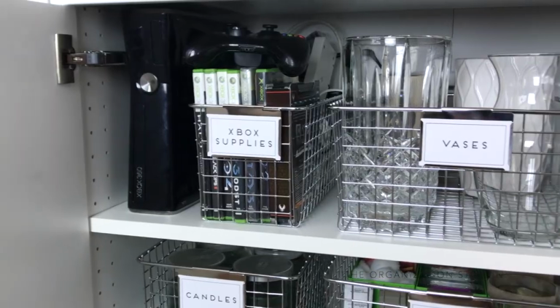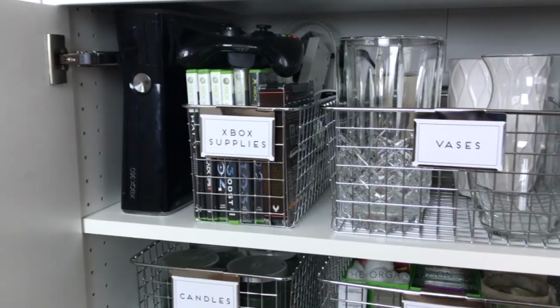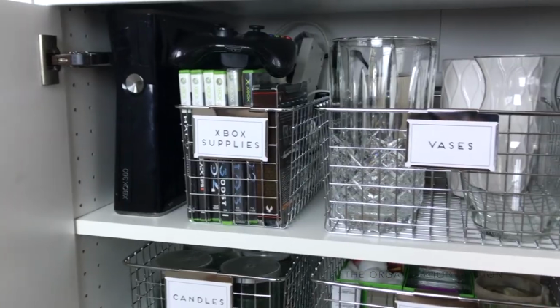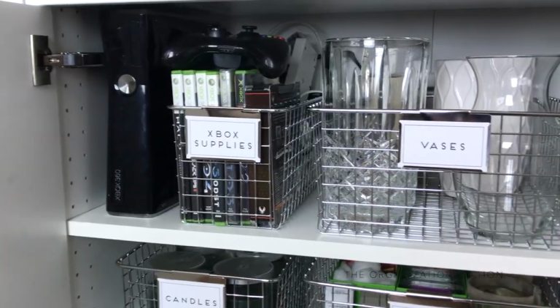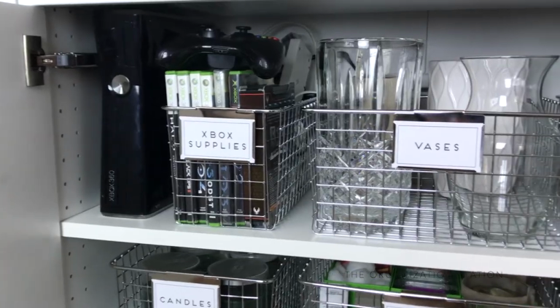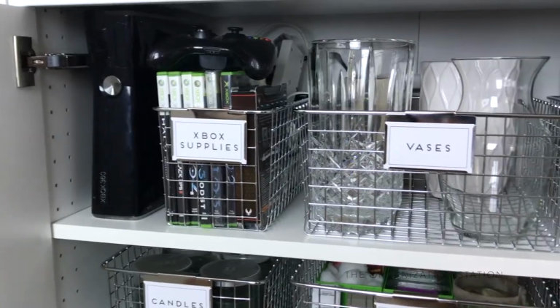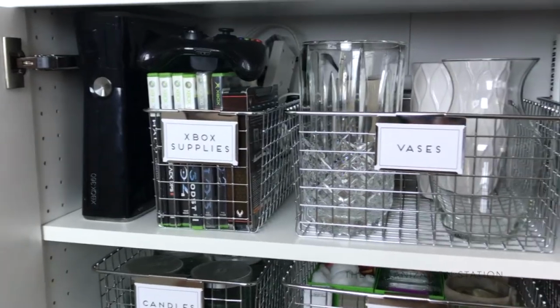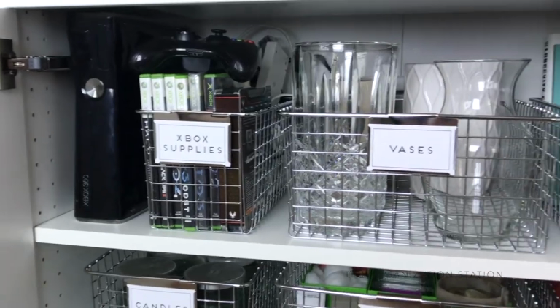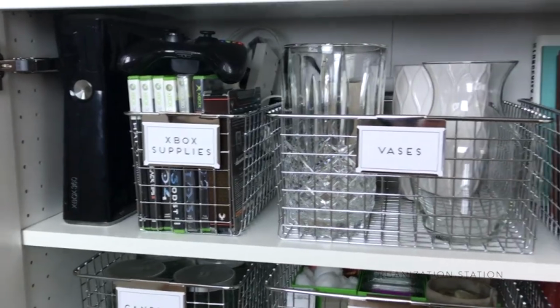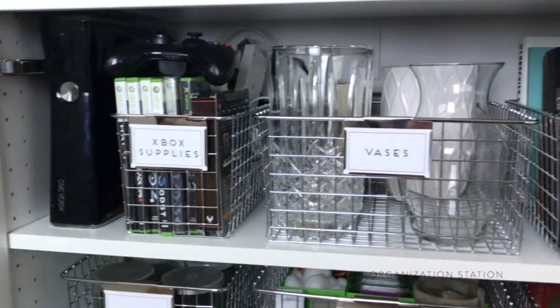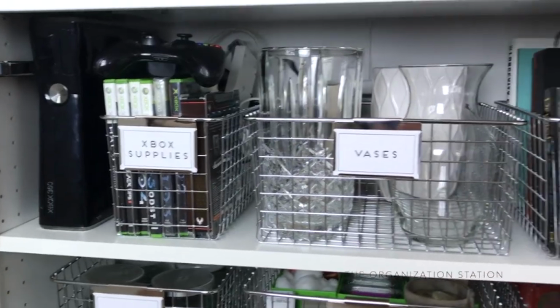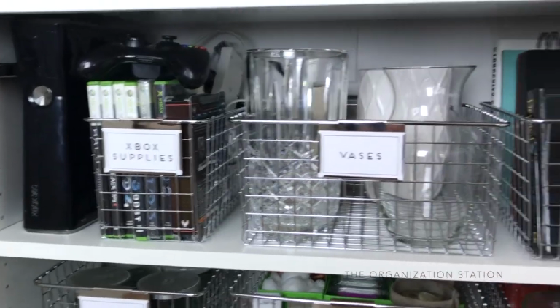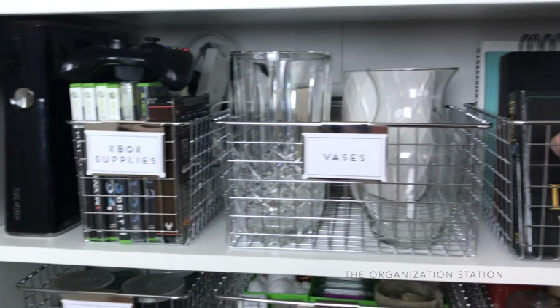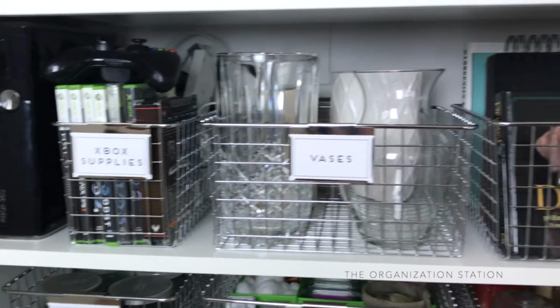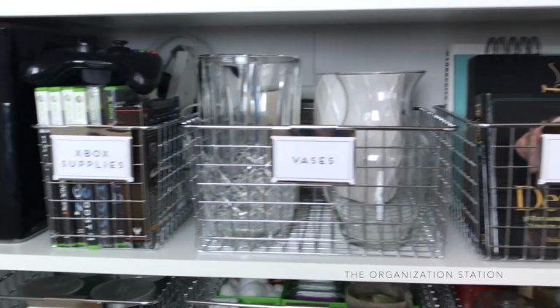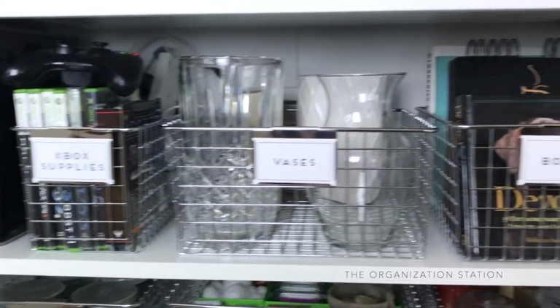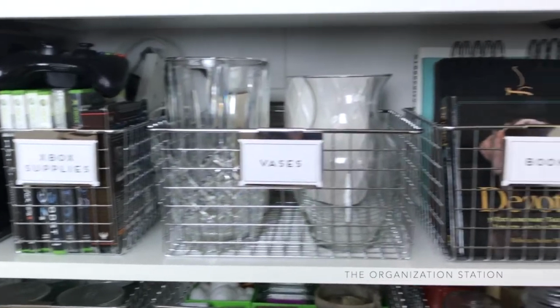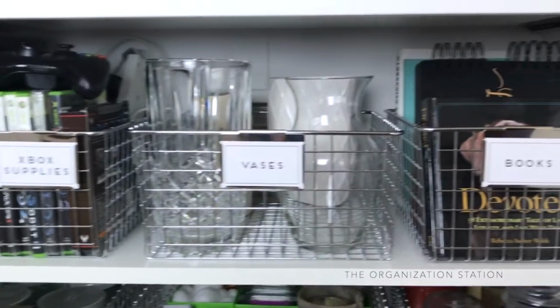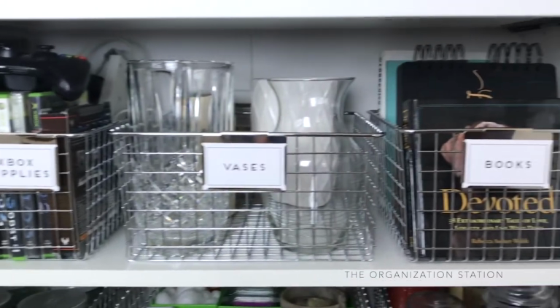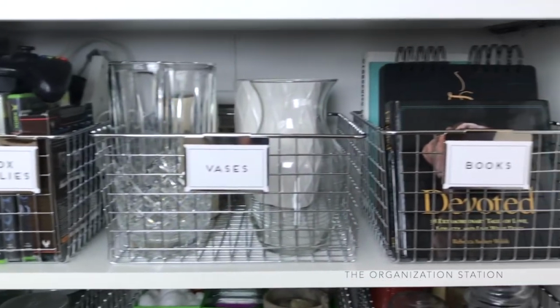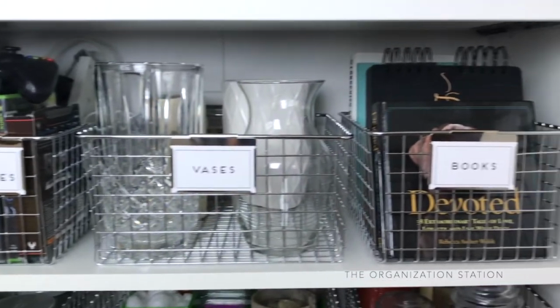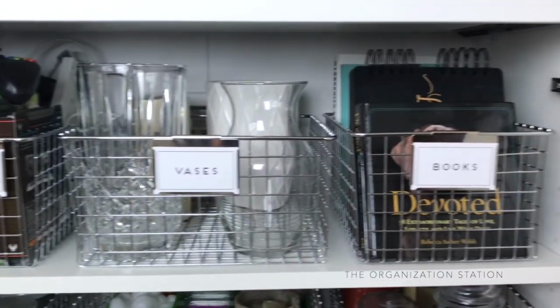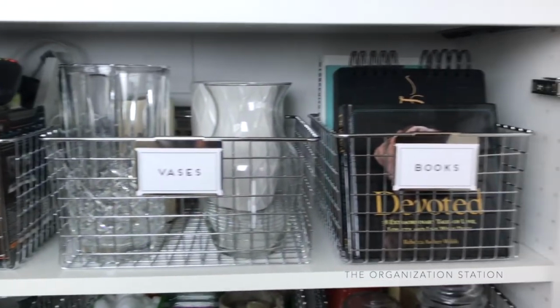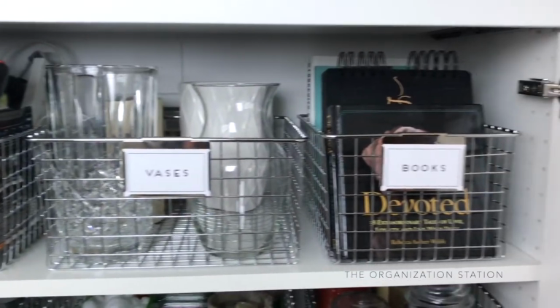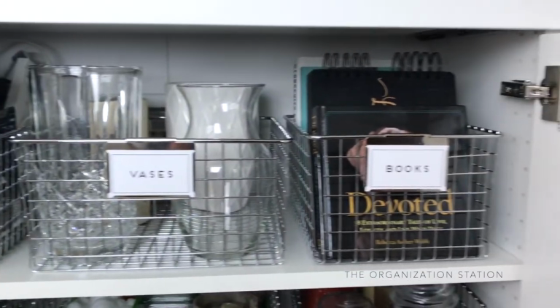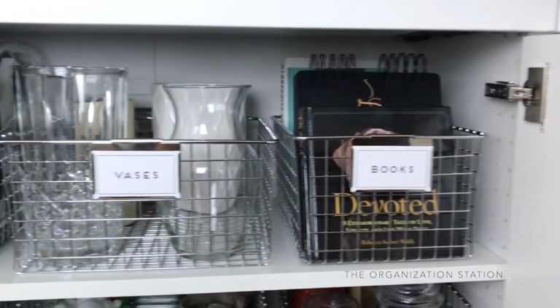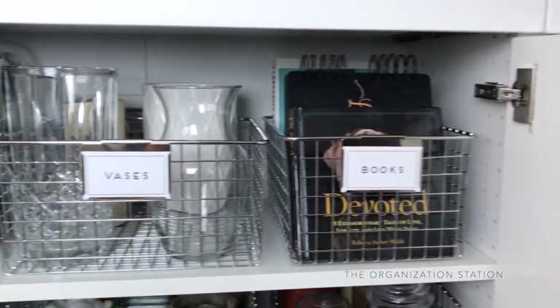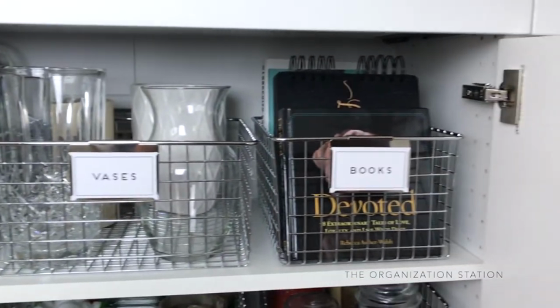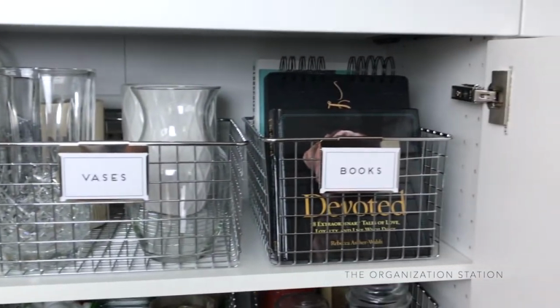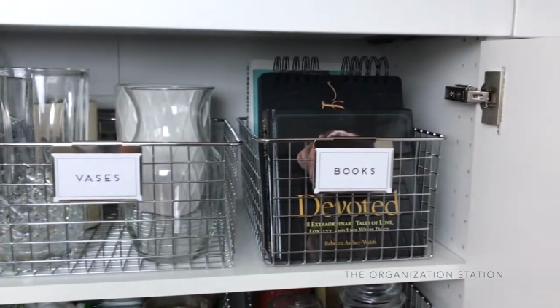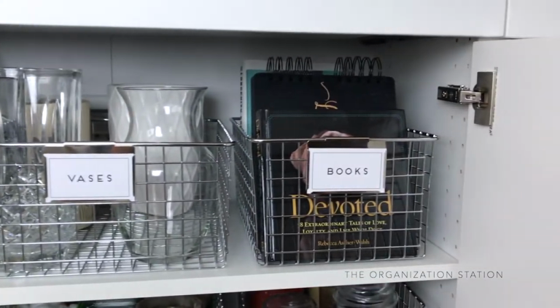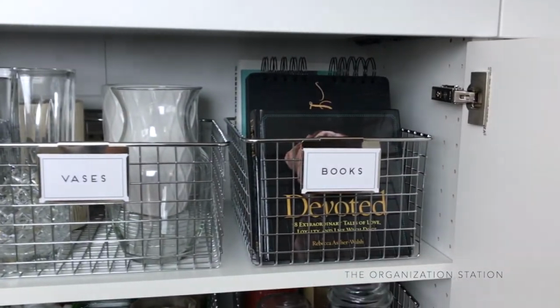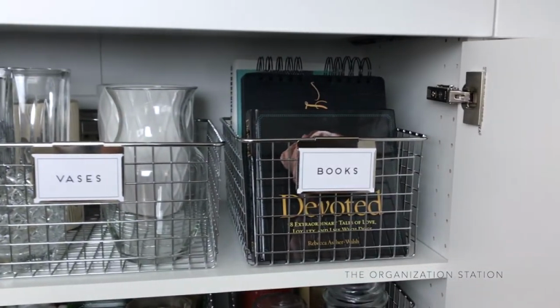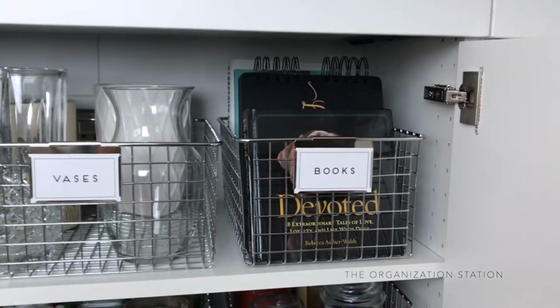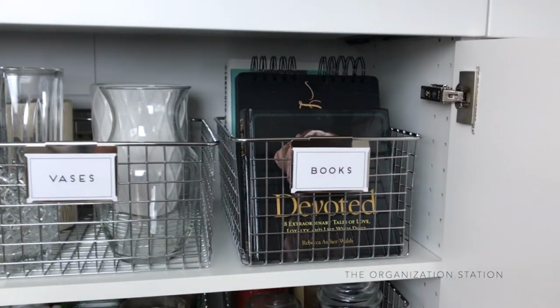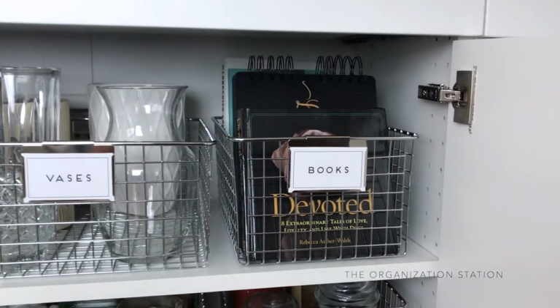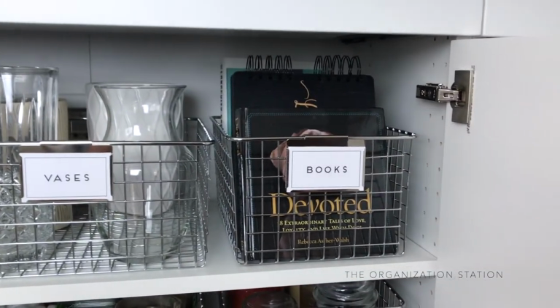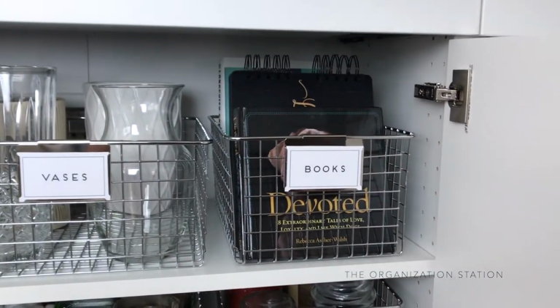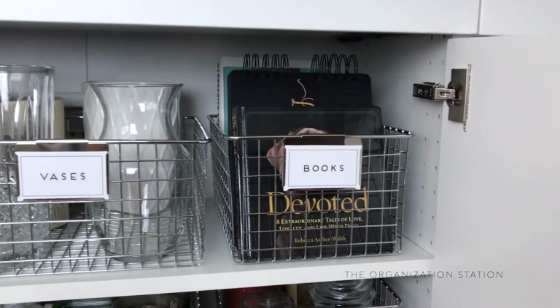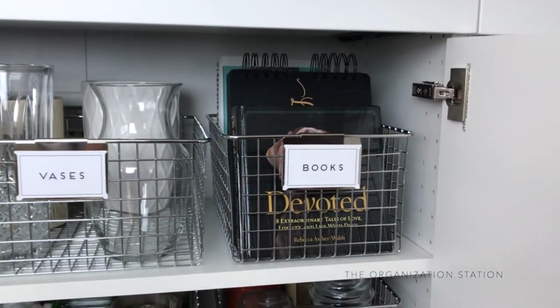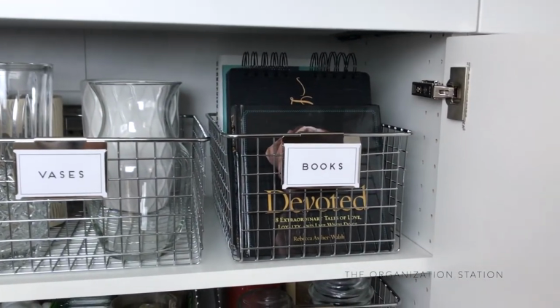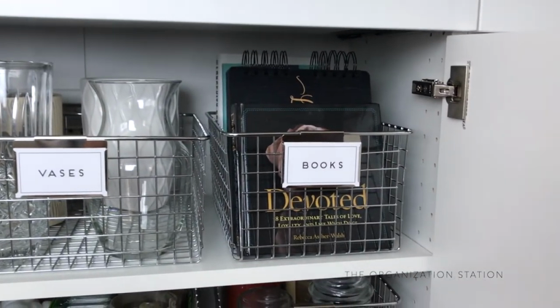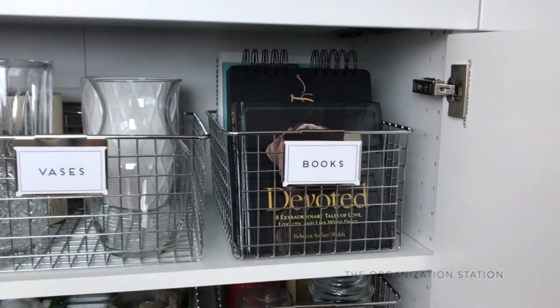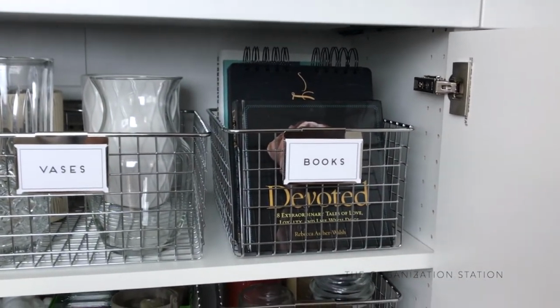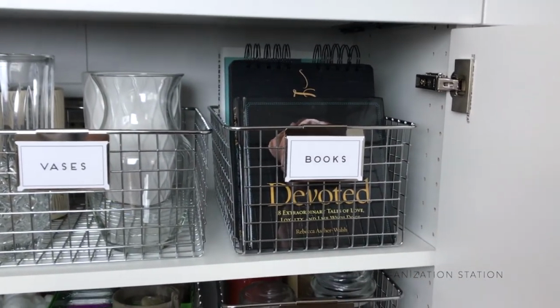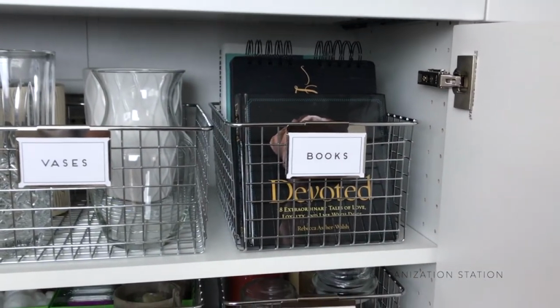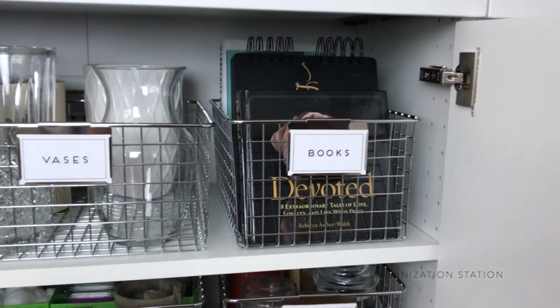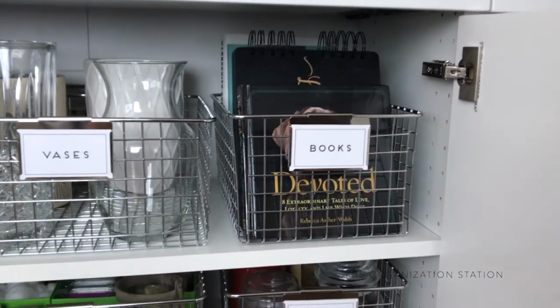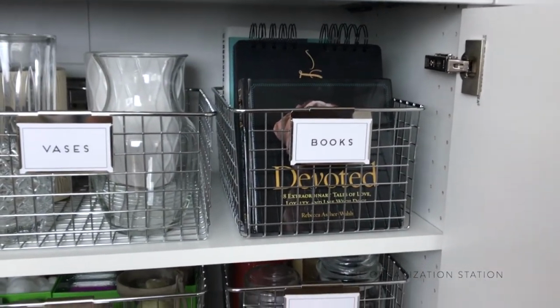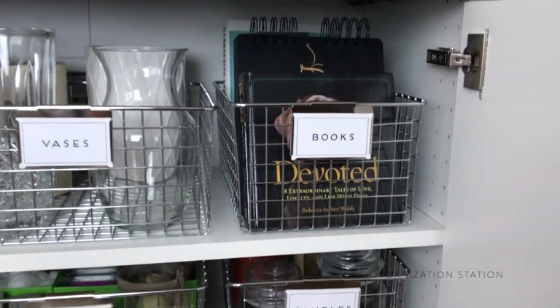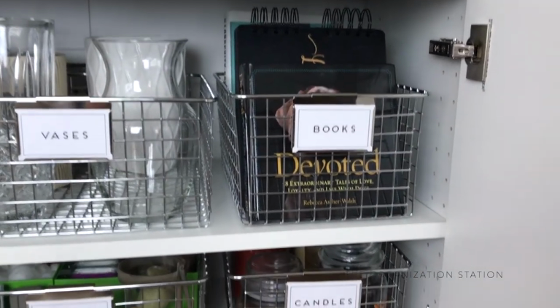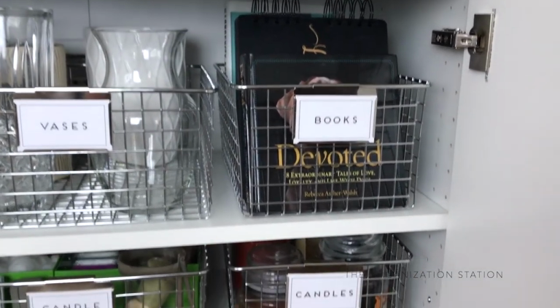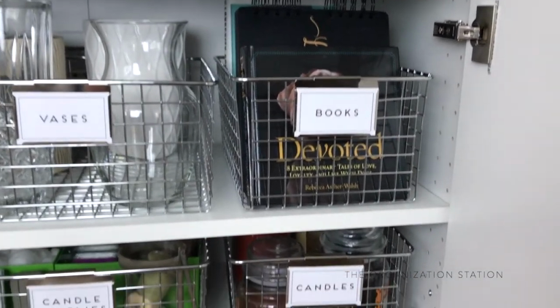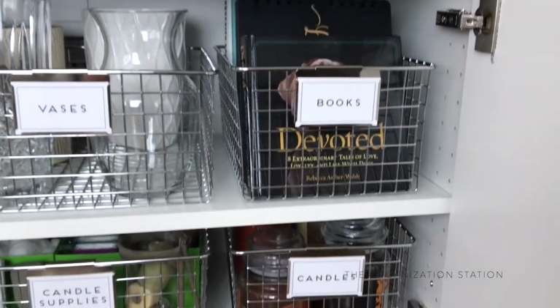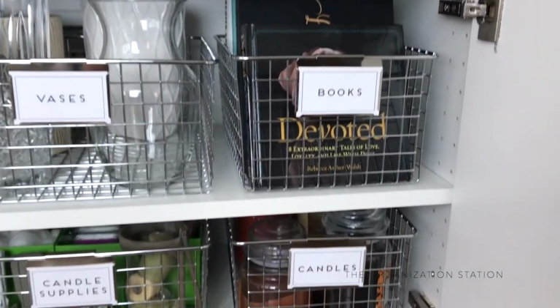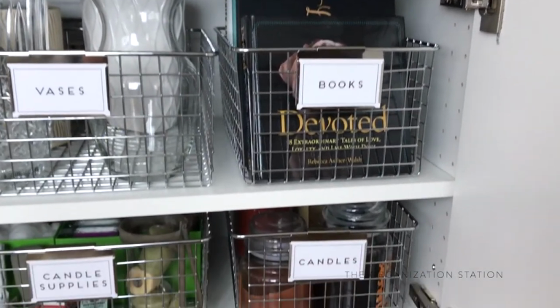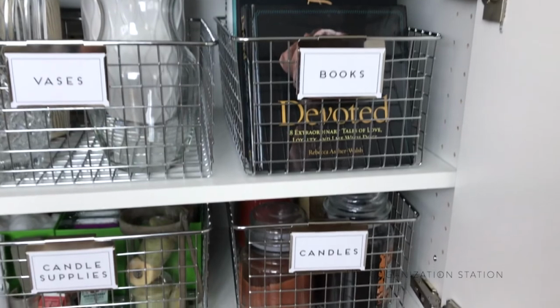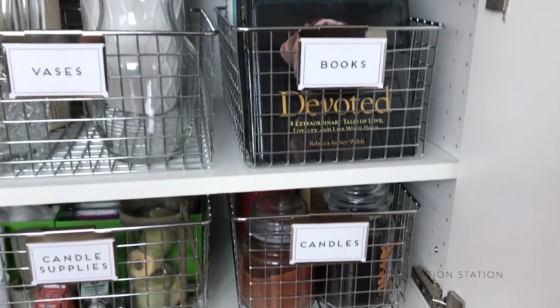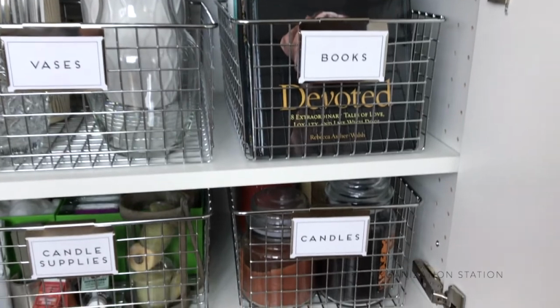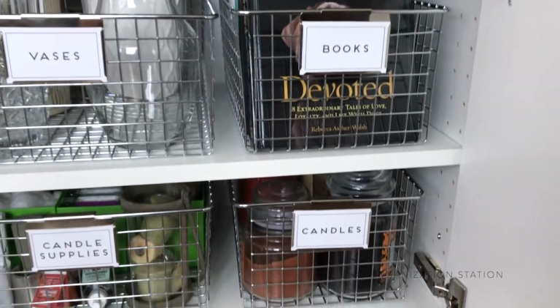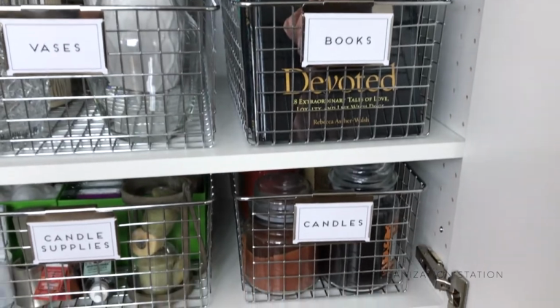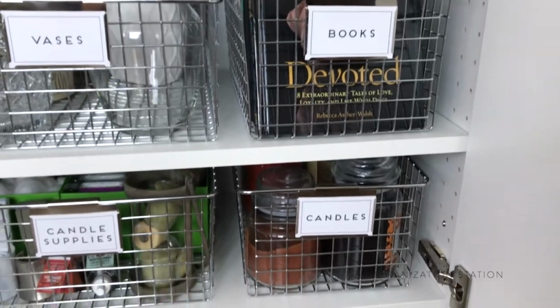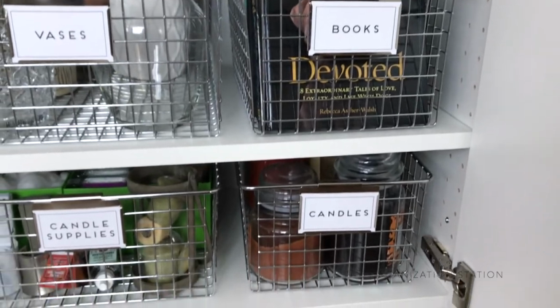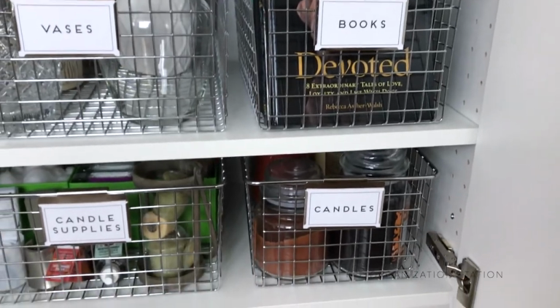I'm always curious as to how other people sort these types of items, so I hope that this inspired you to organize some miscellaneous items from around your own home.